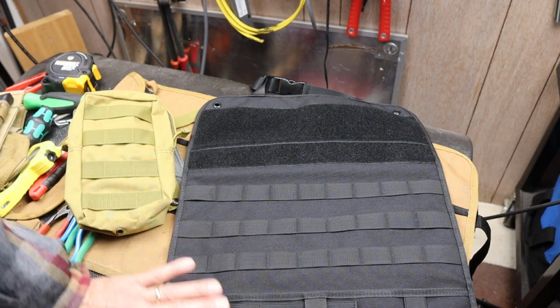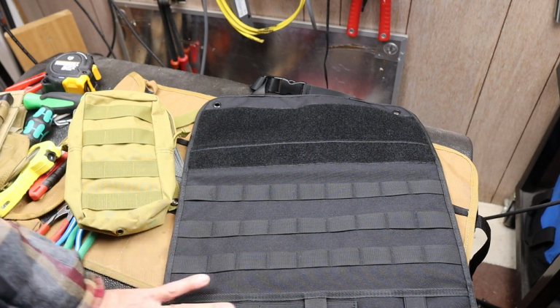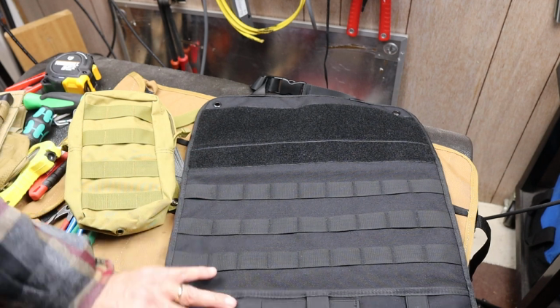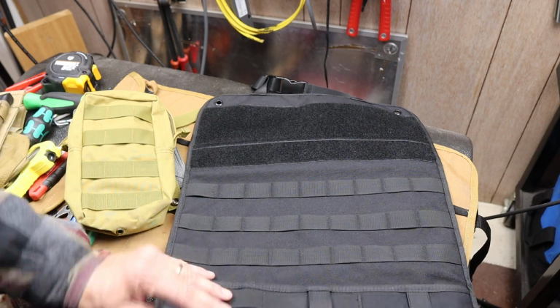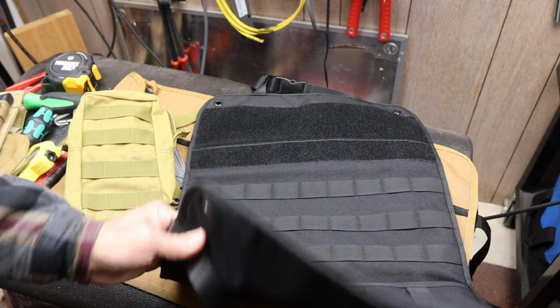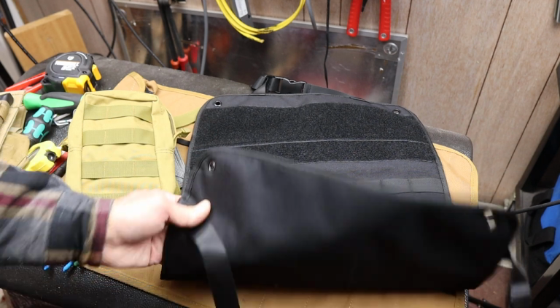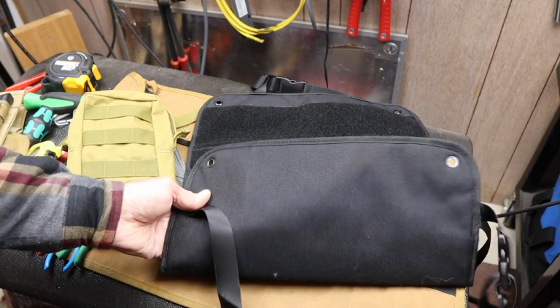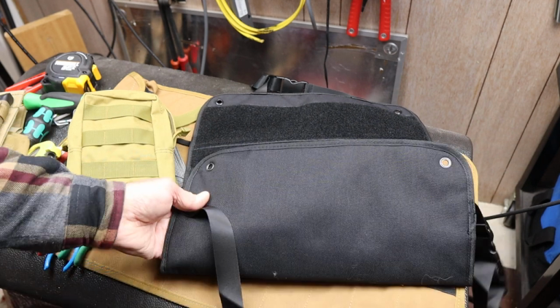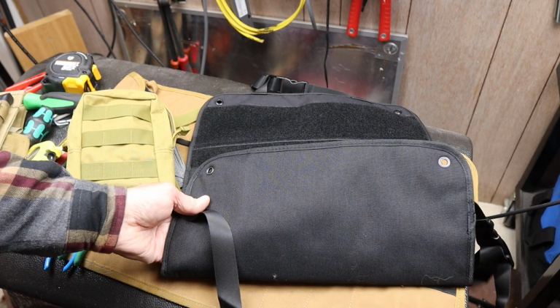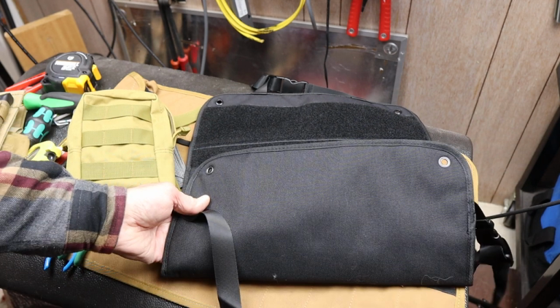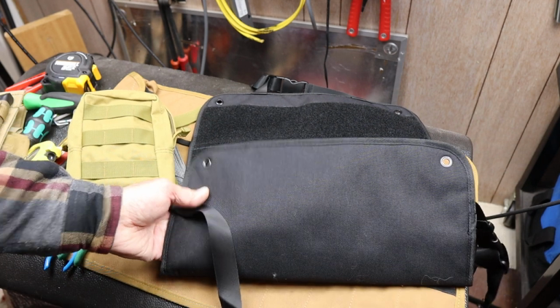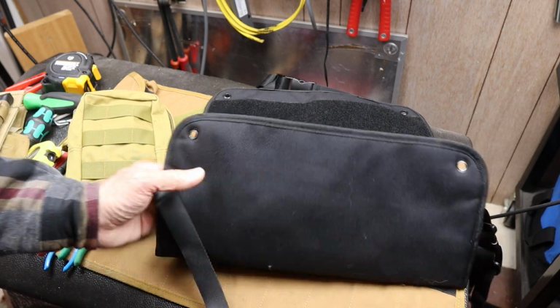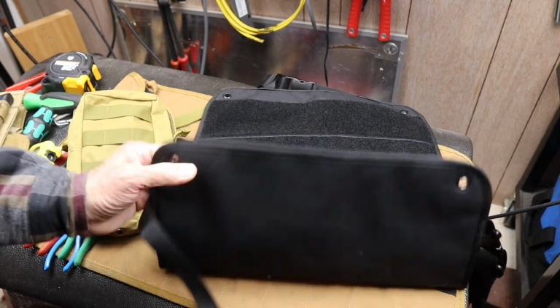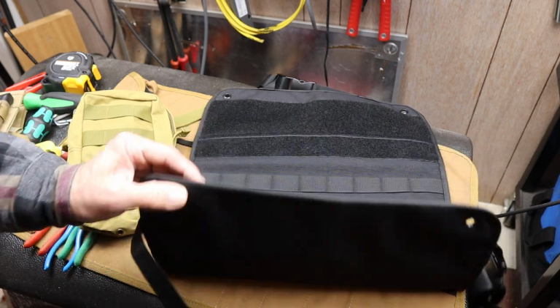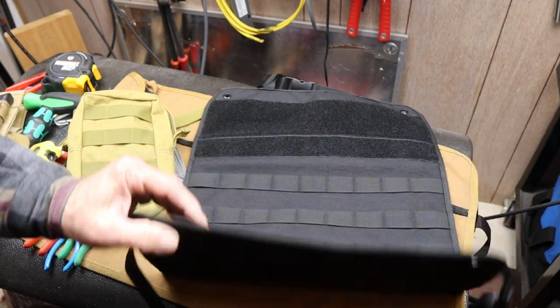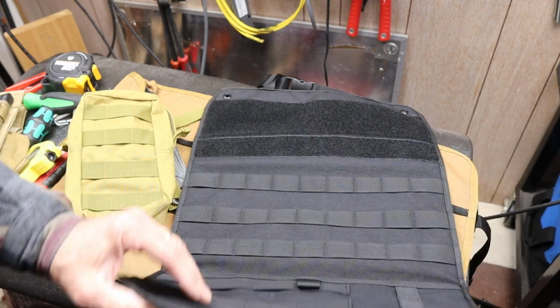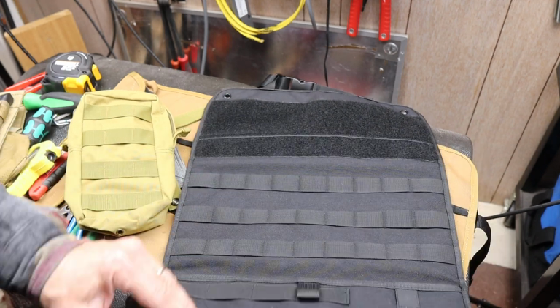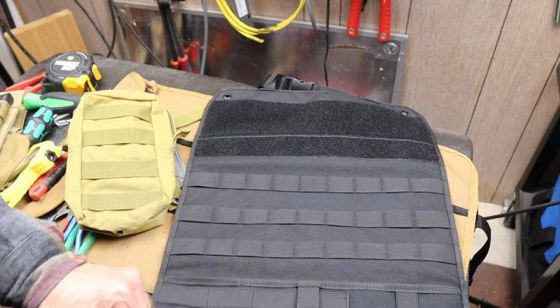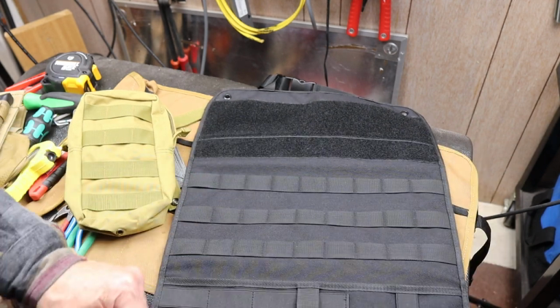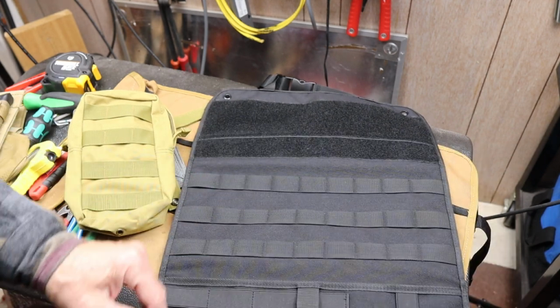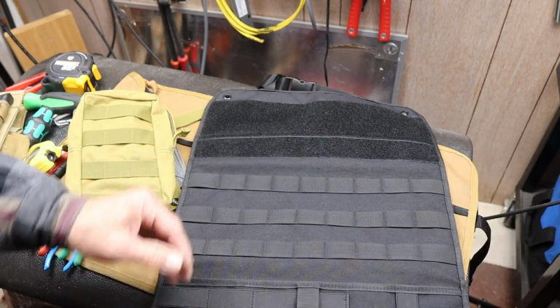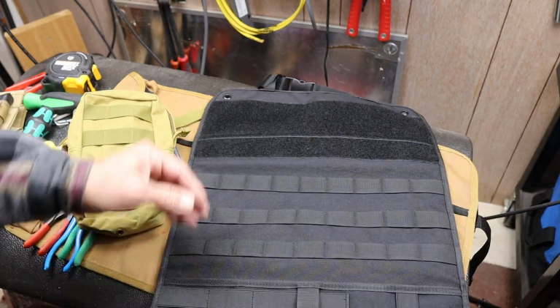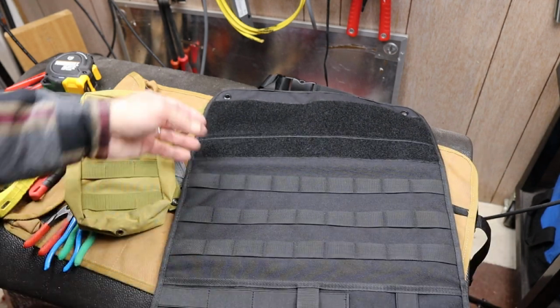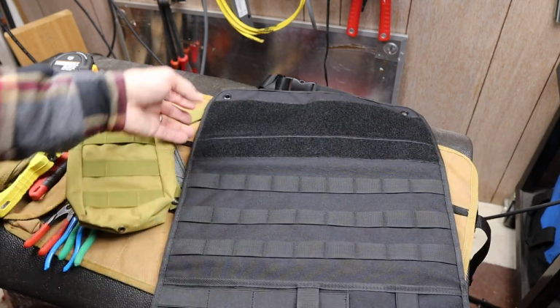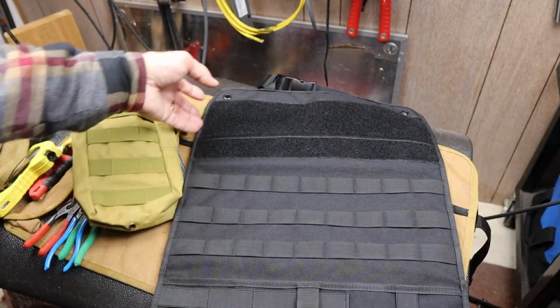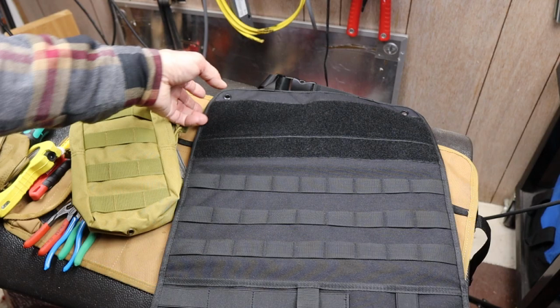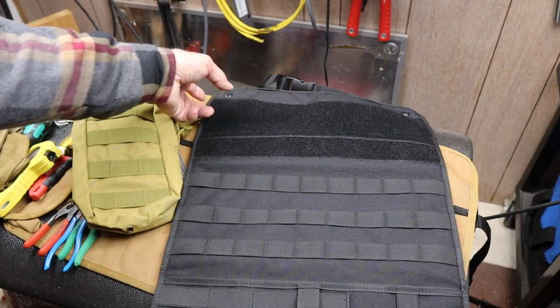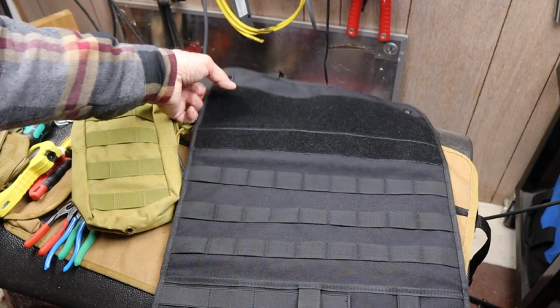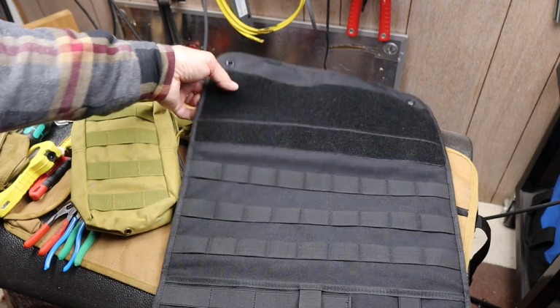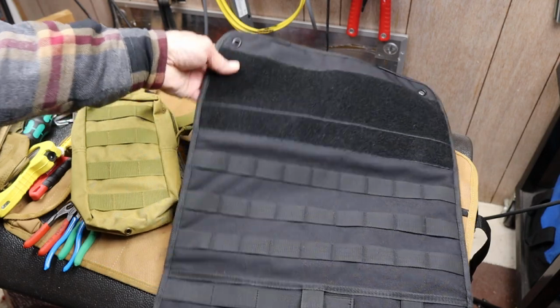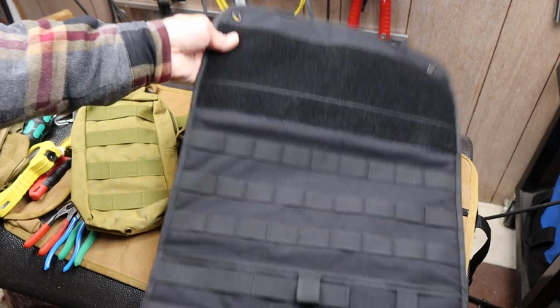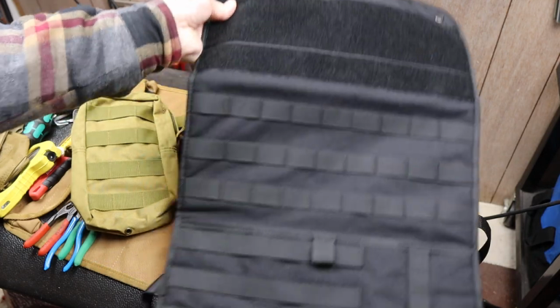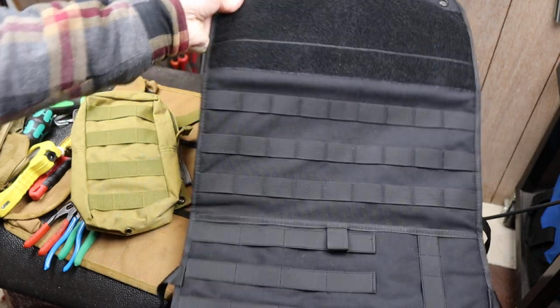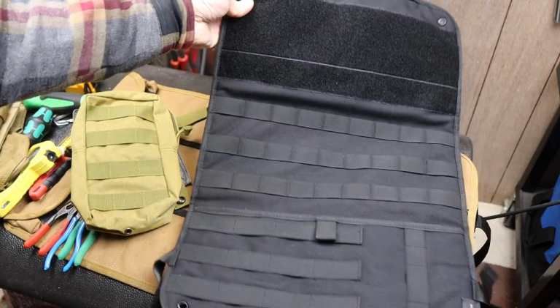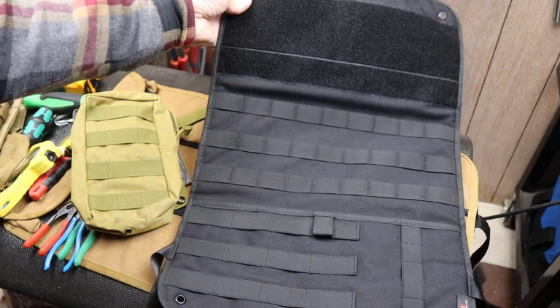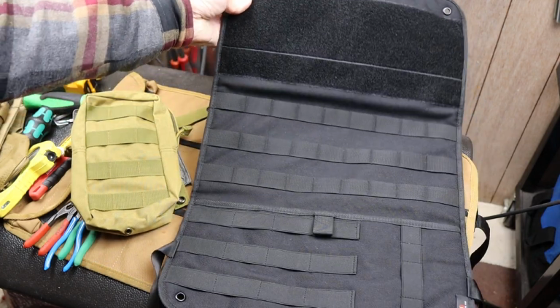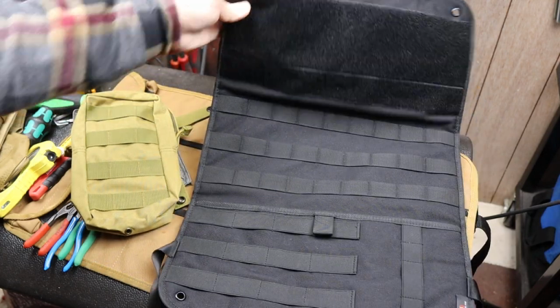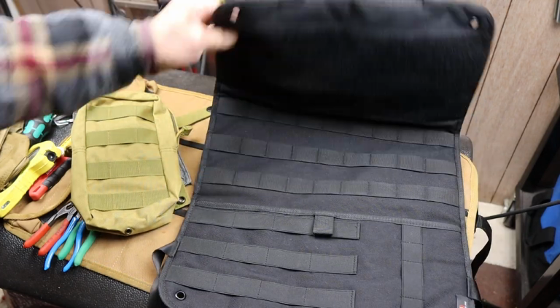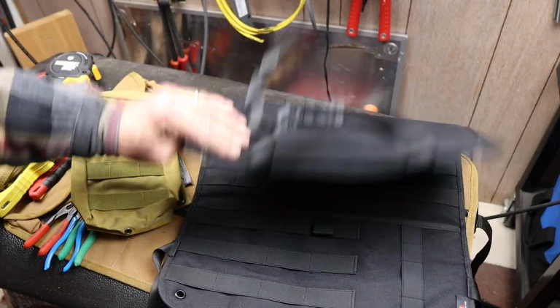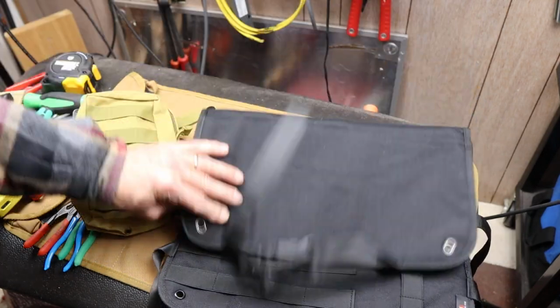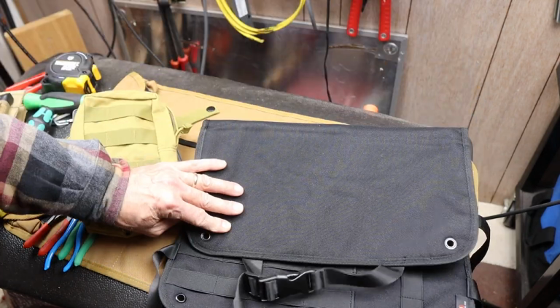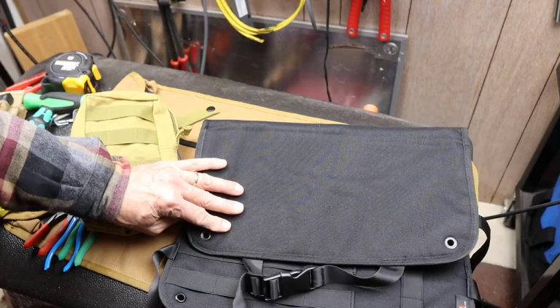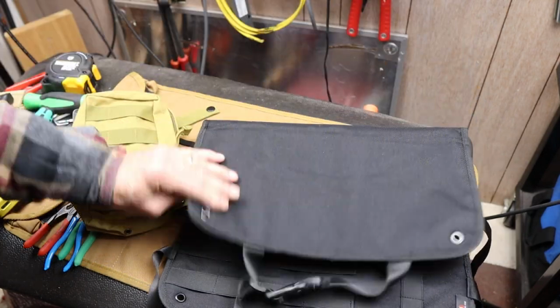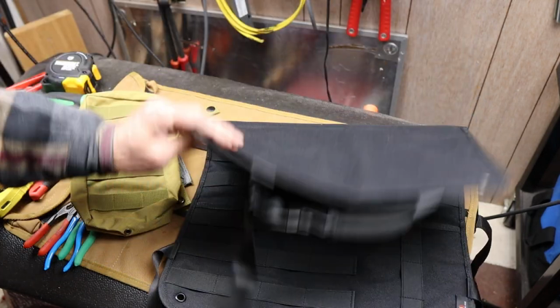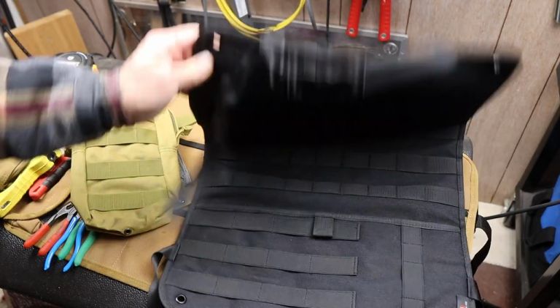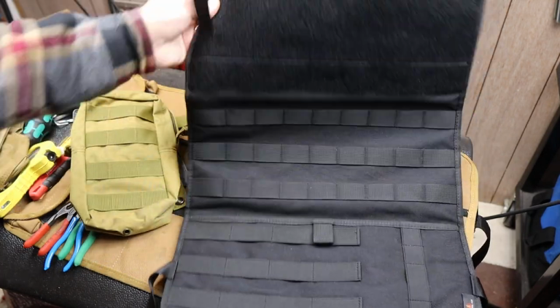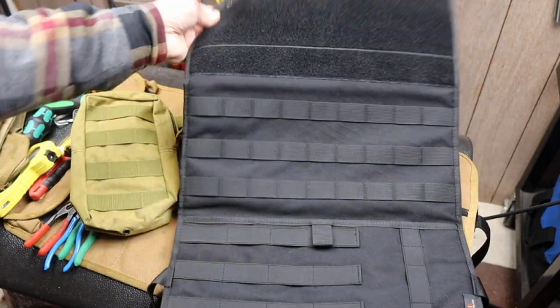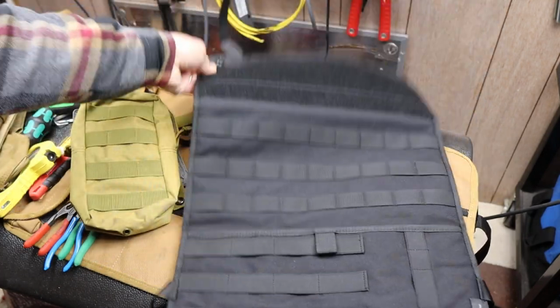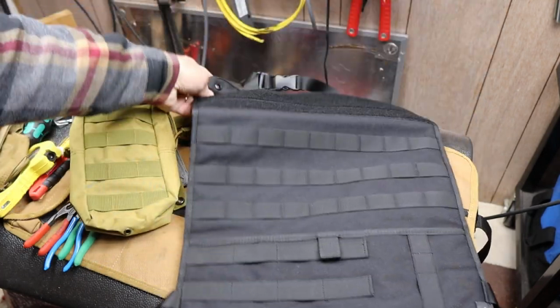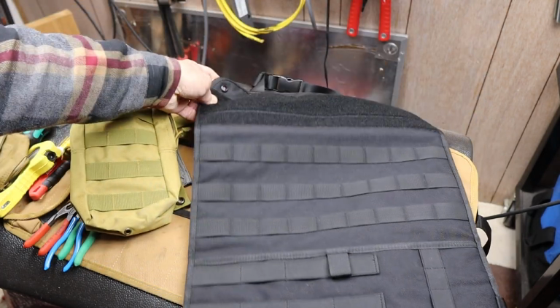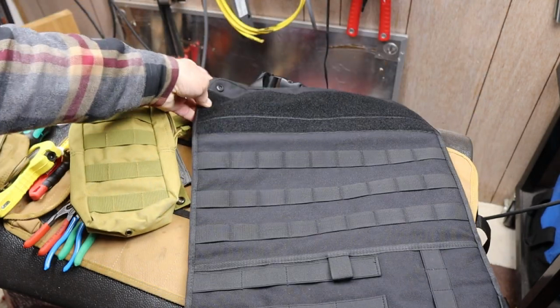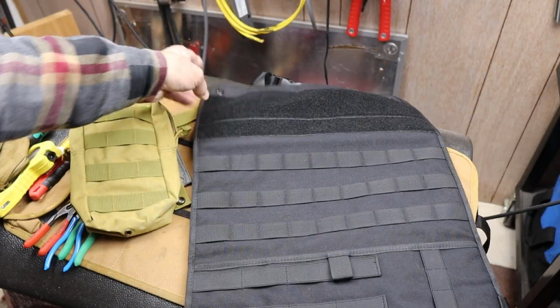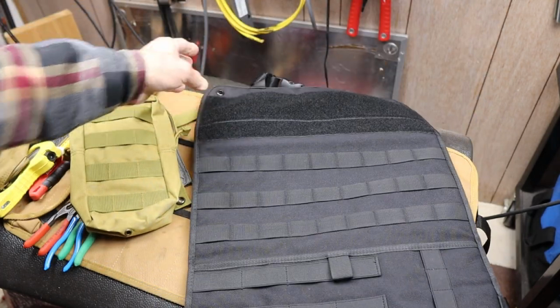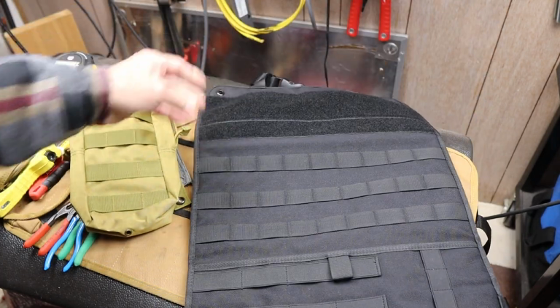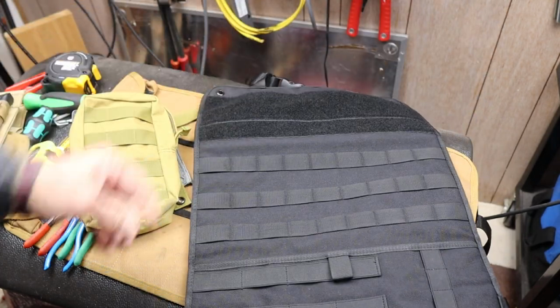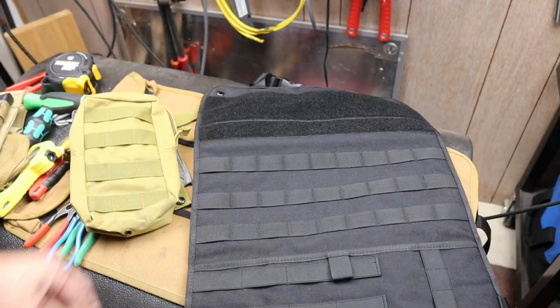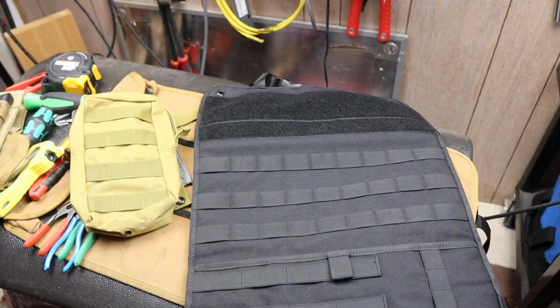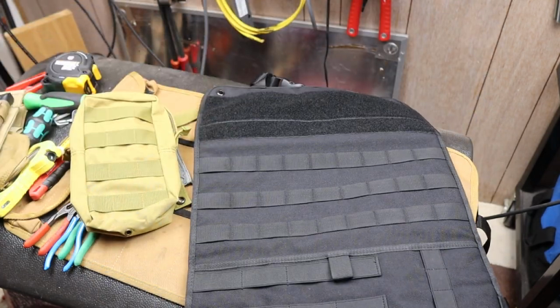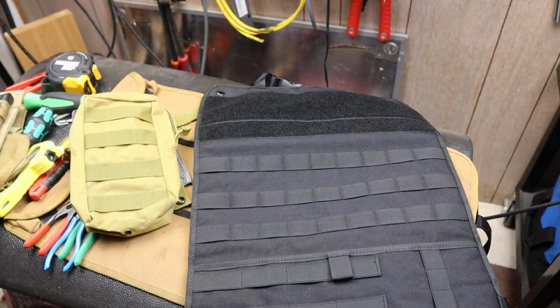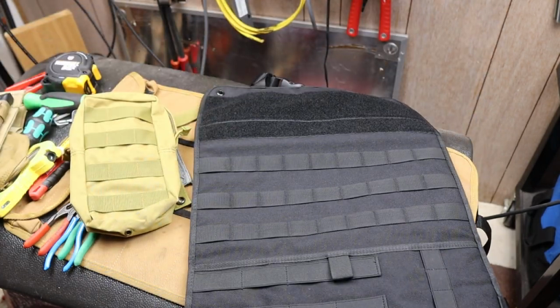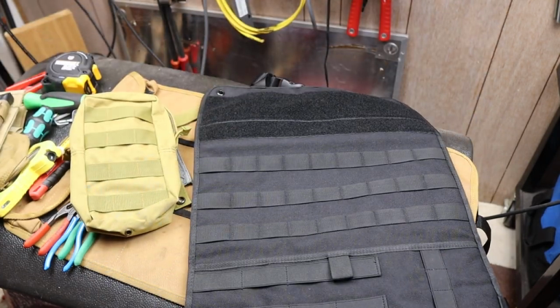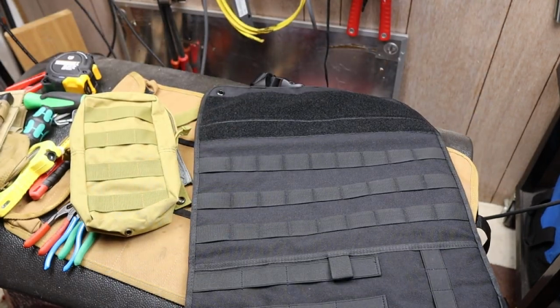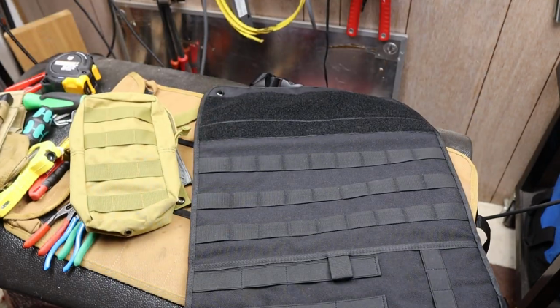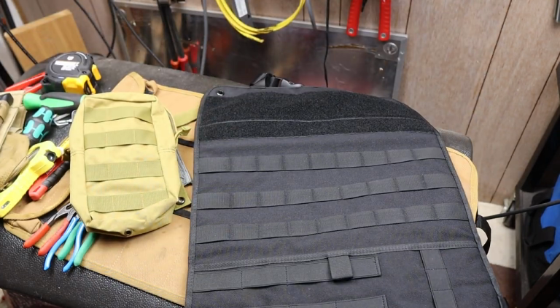Anyway, so there it is — the Roaring Fire Razorback Car Seat Organizer. And with that, Doc out.